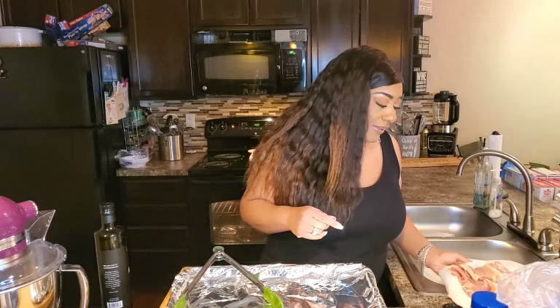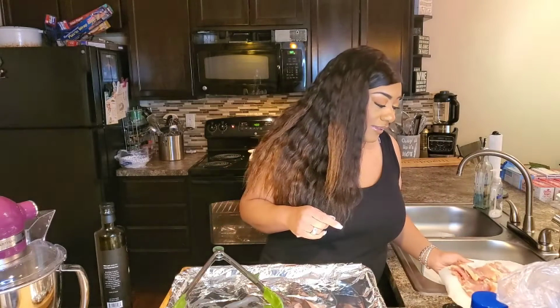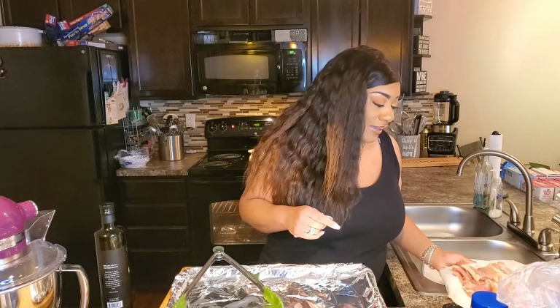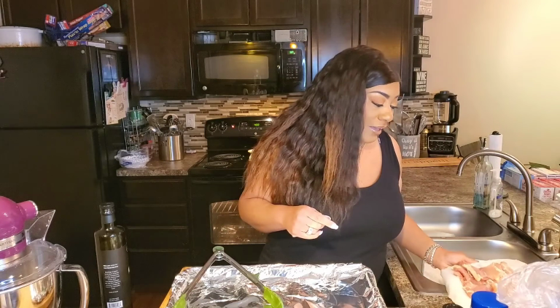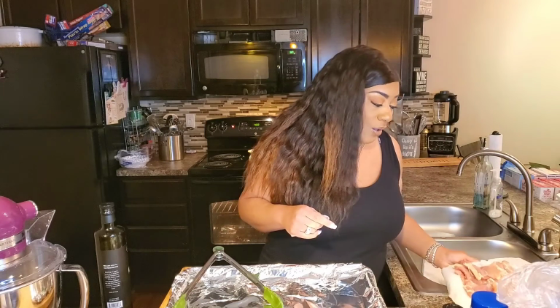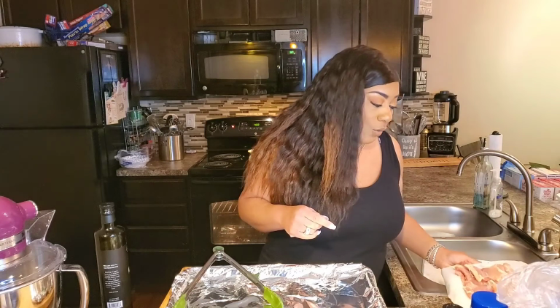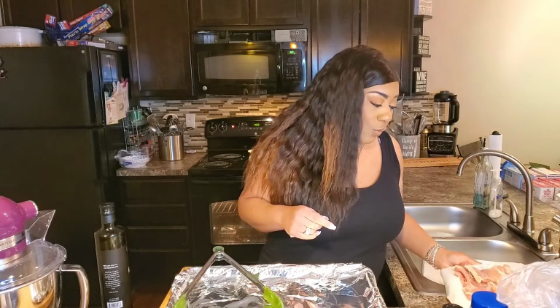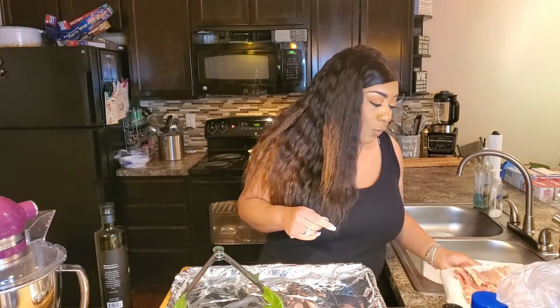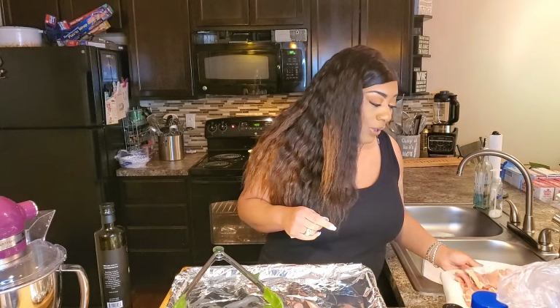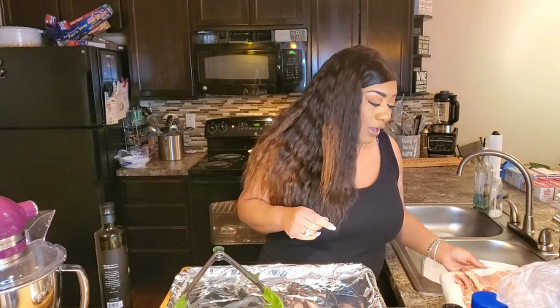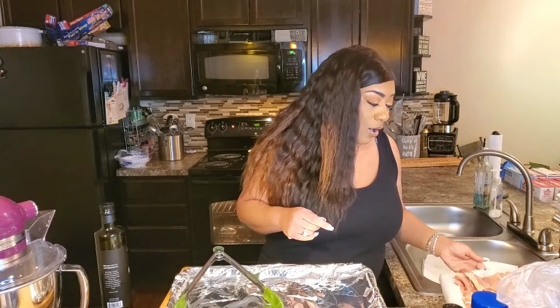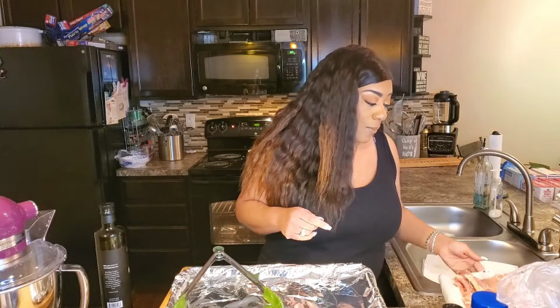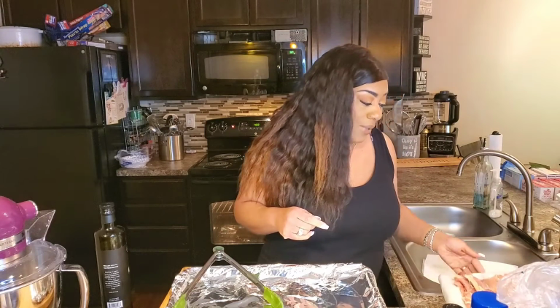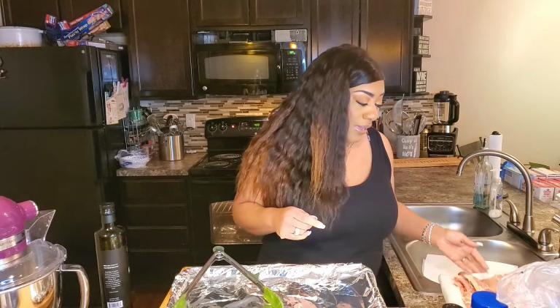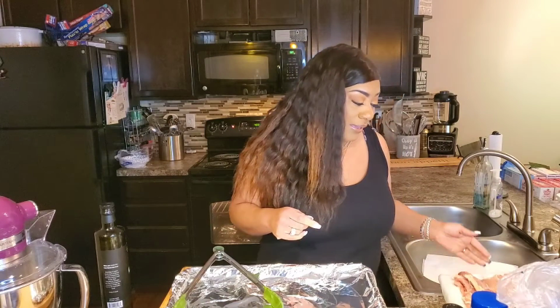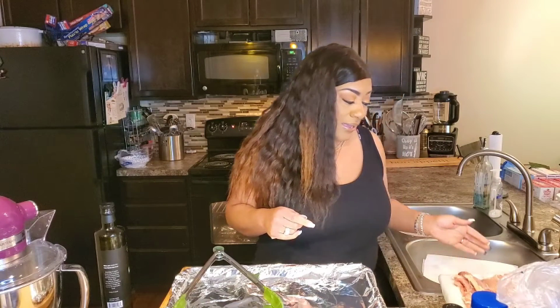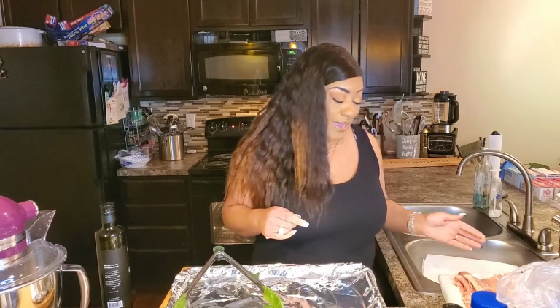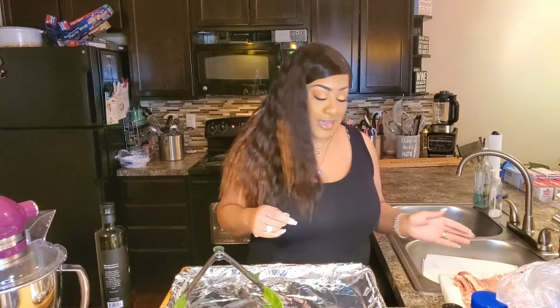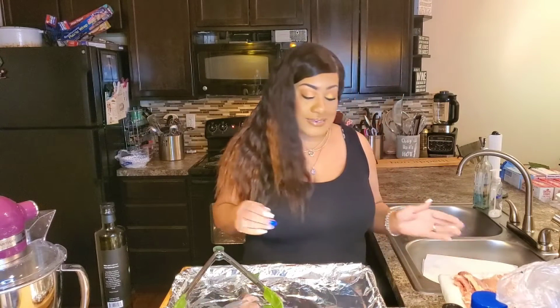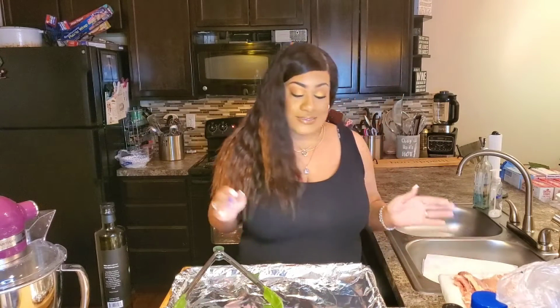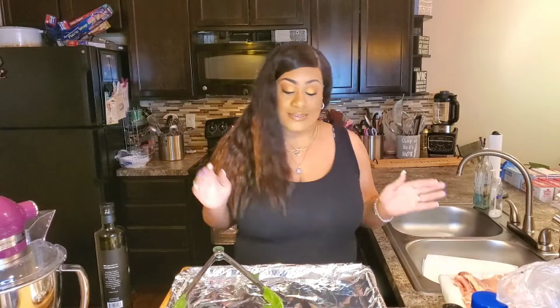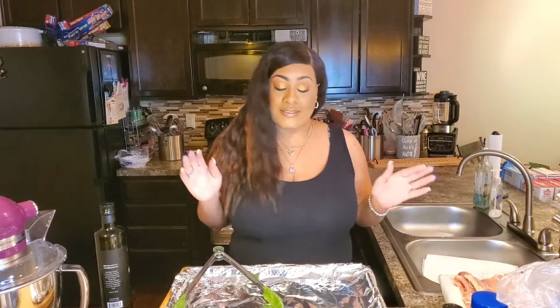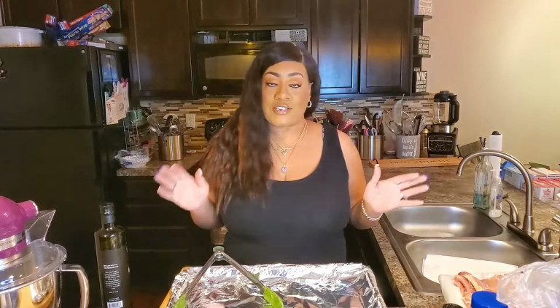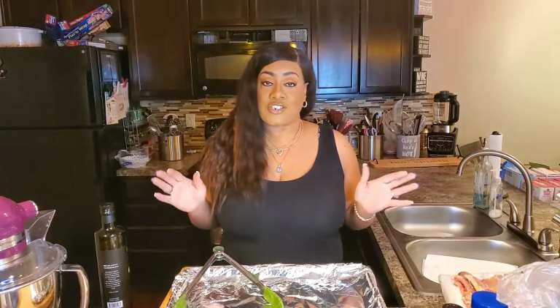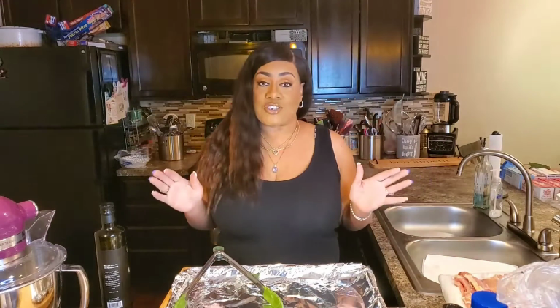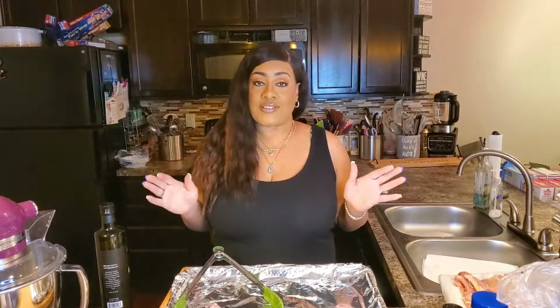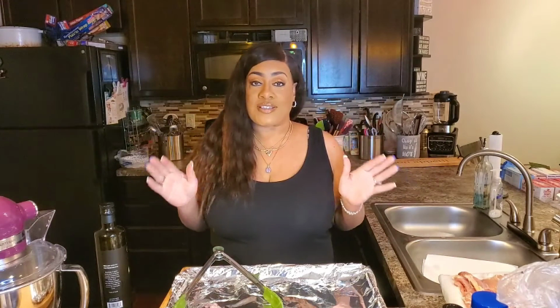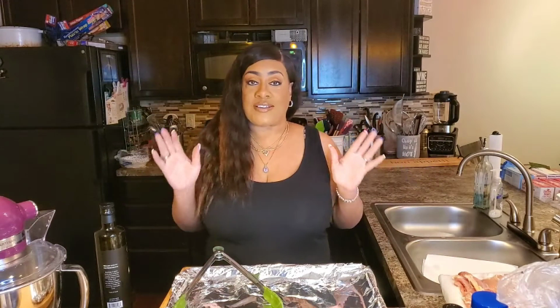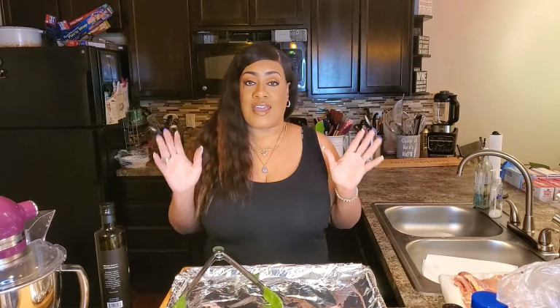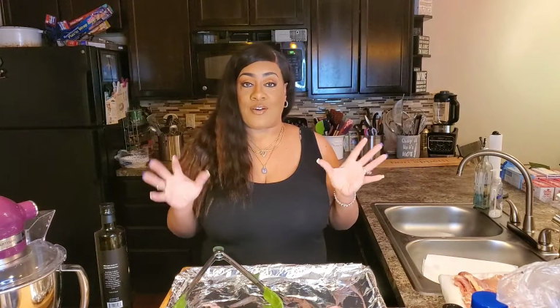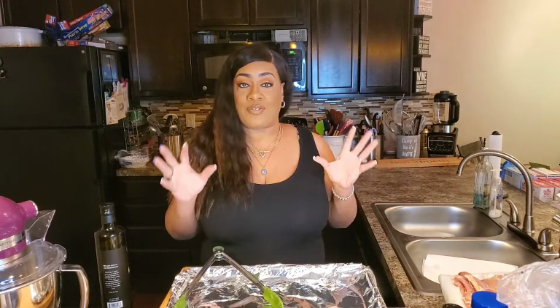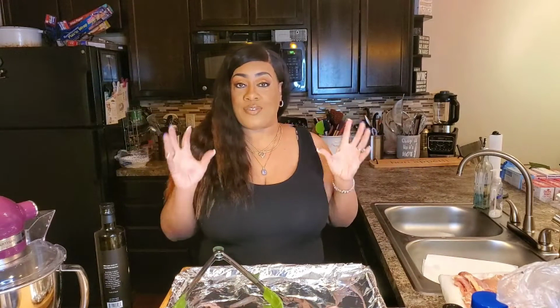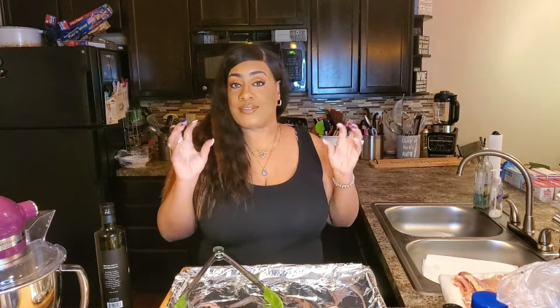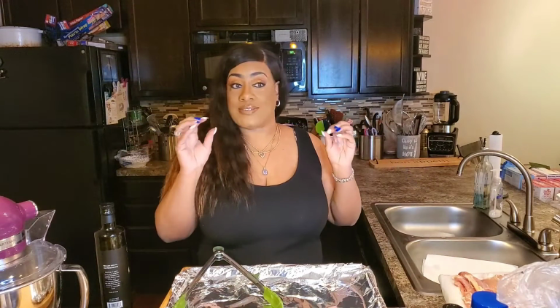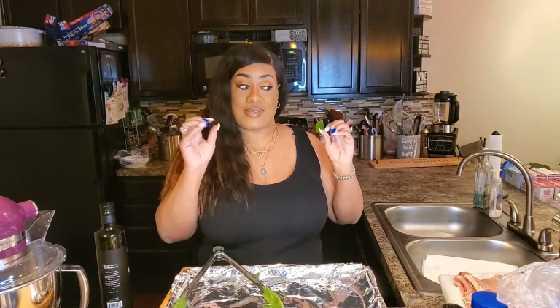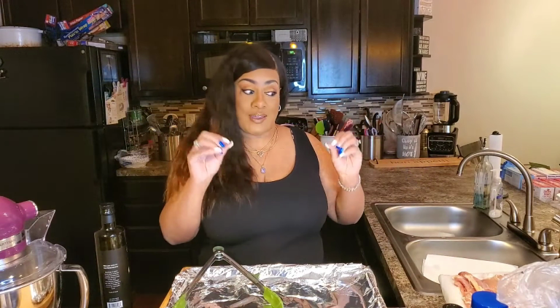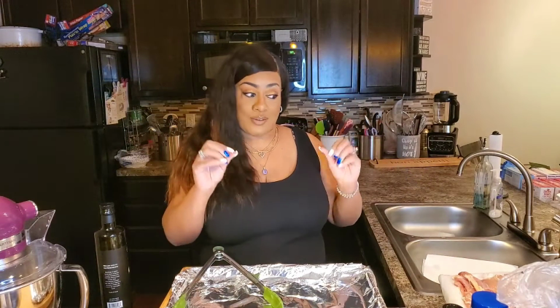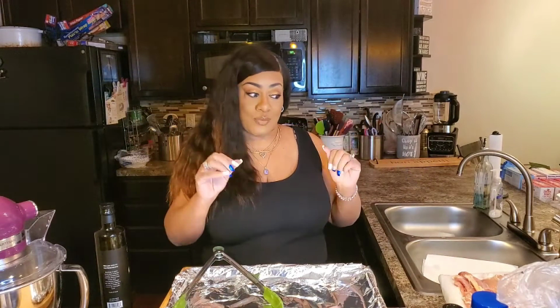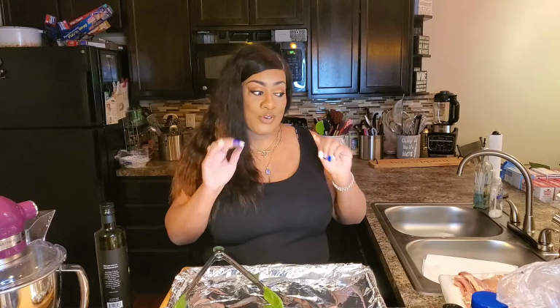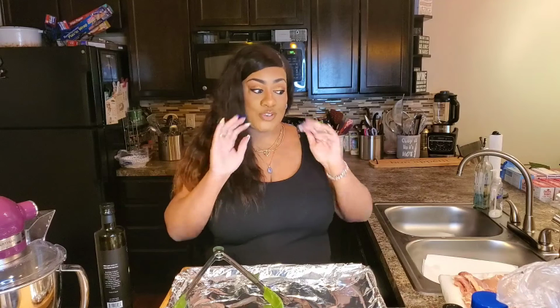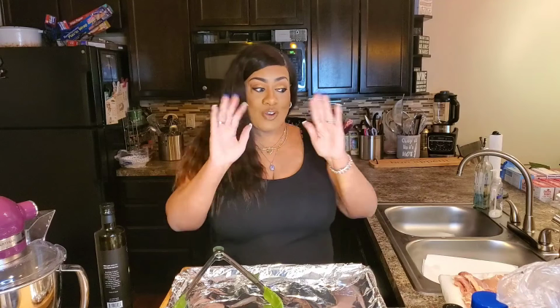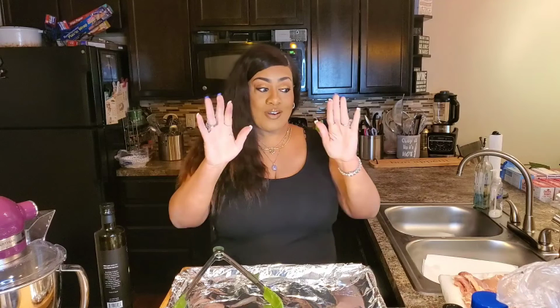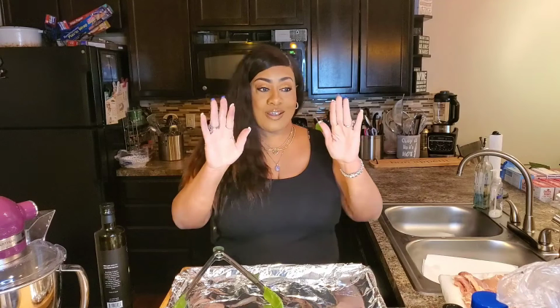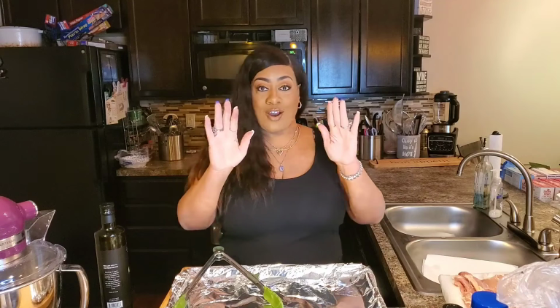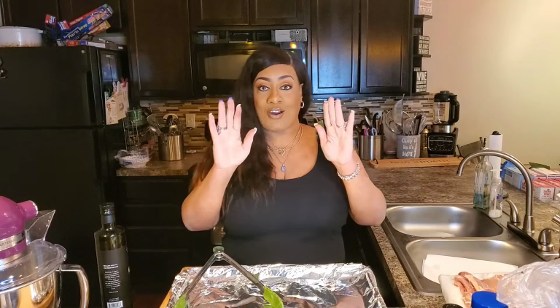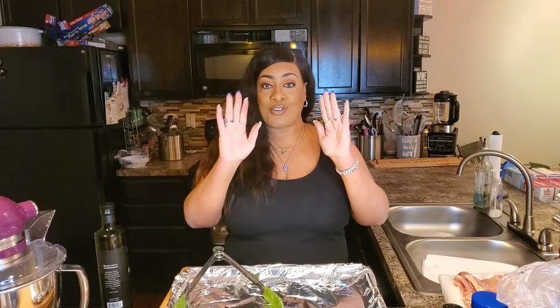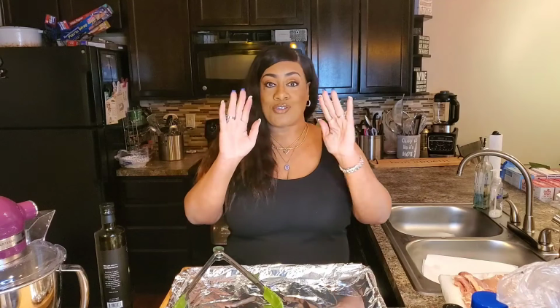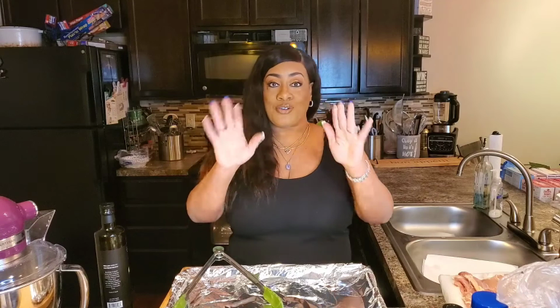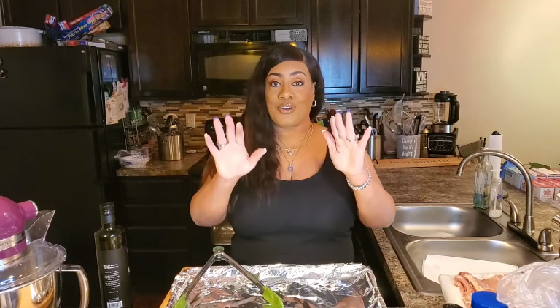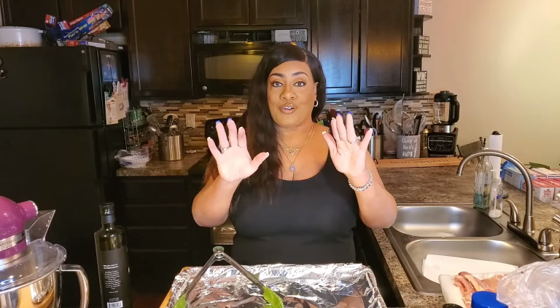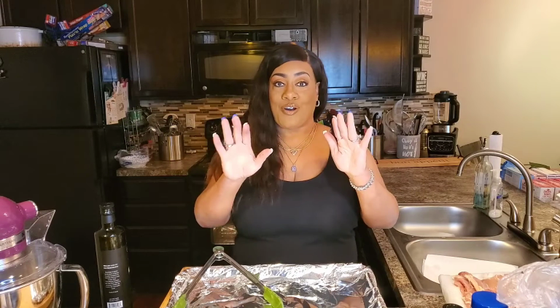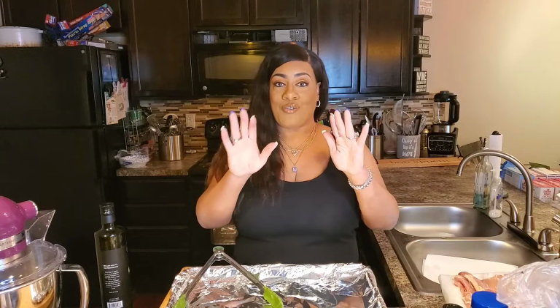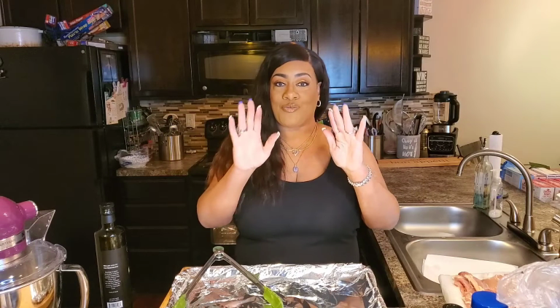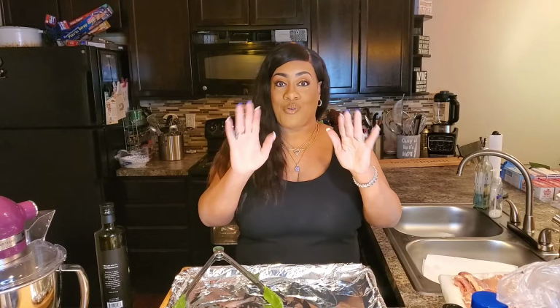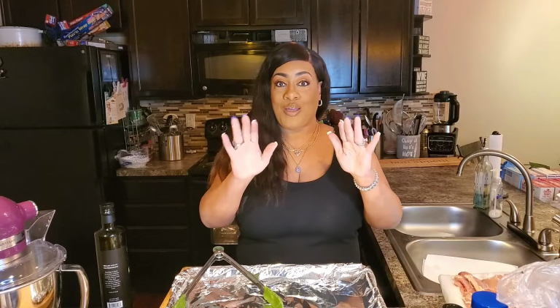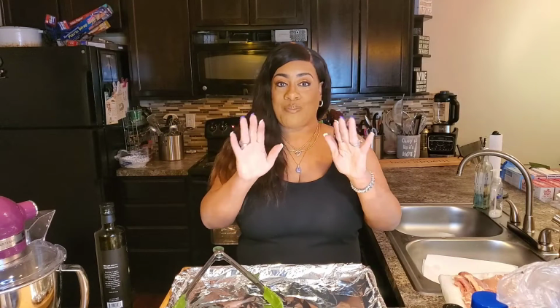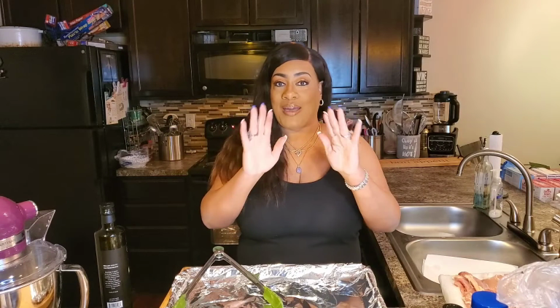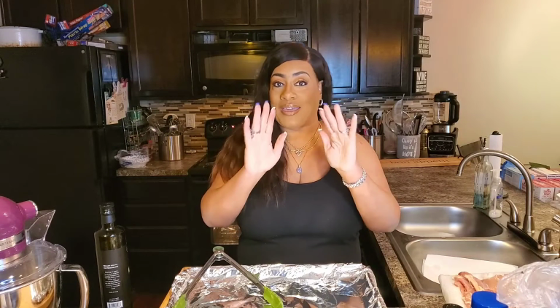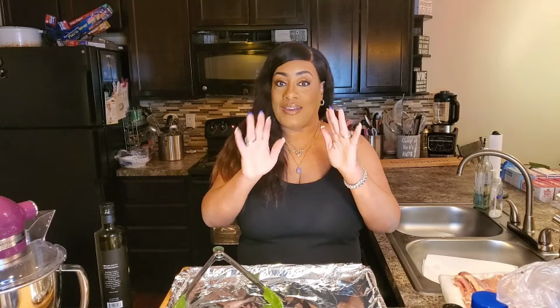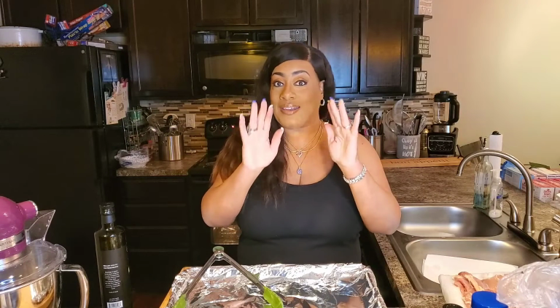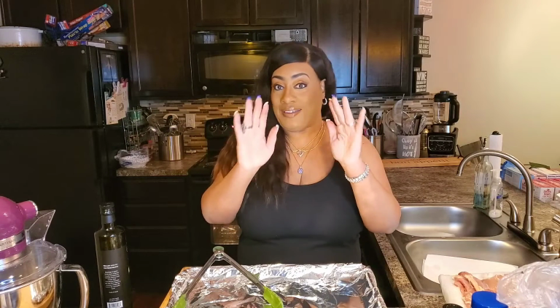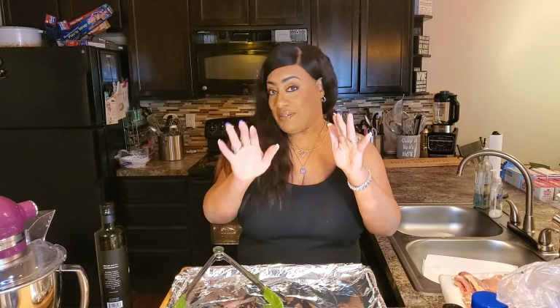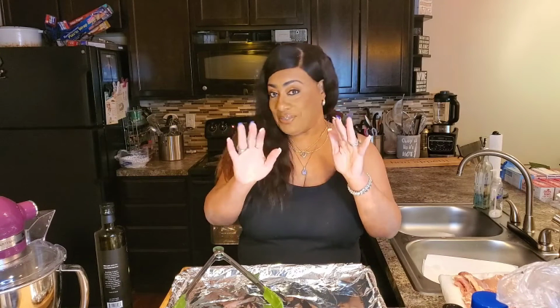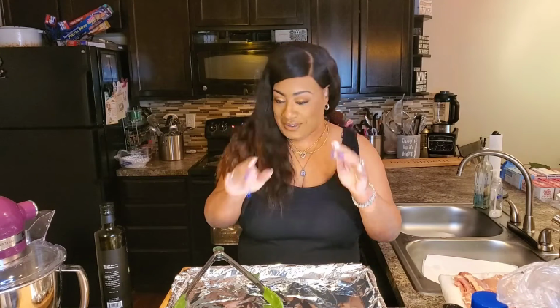Today we are making a delicious and healthy salad. We're starting our new year off right by eating healthy.